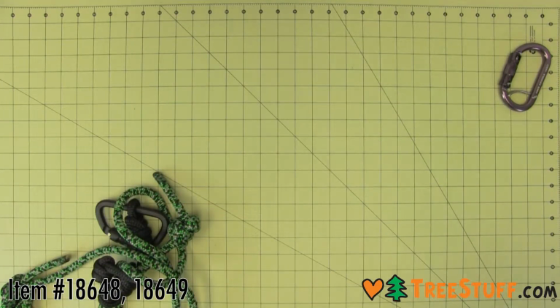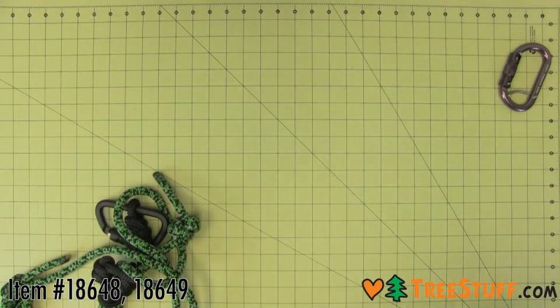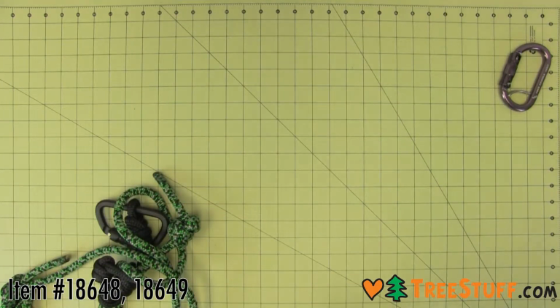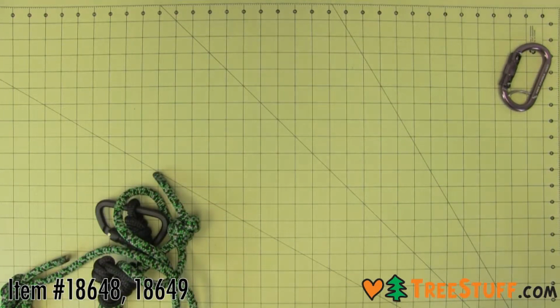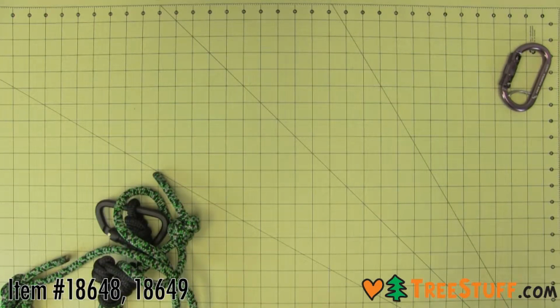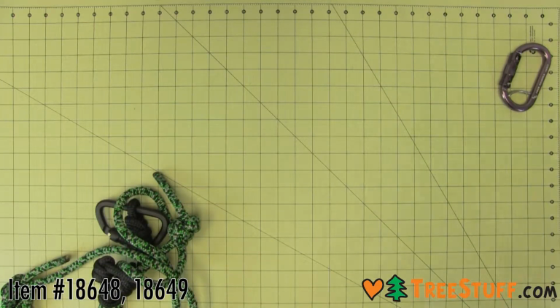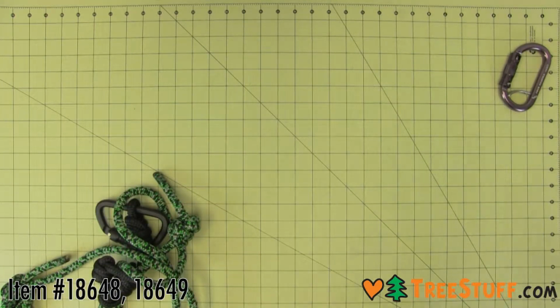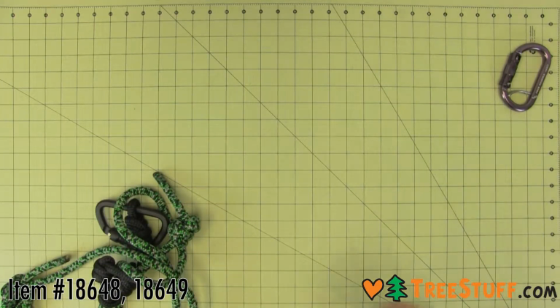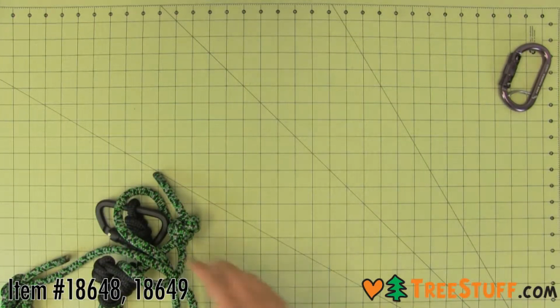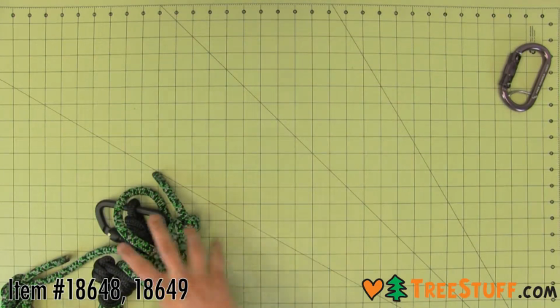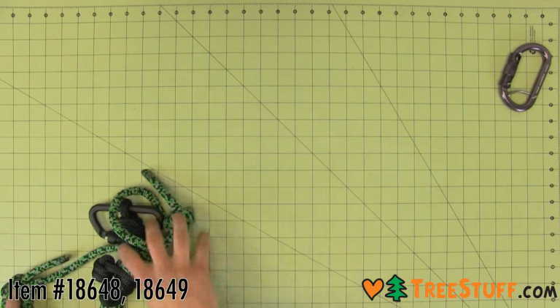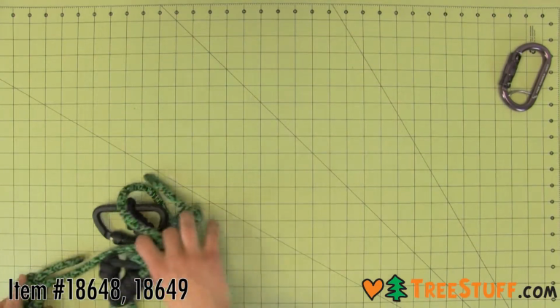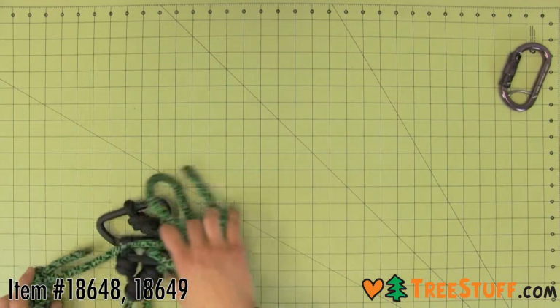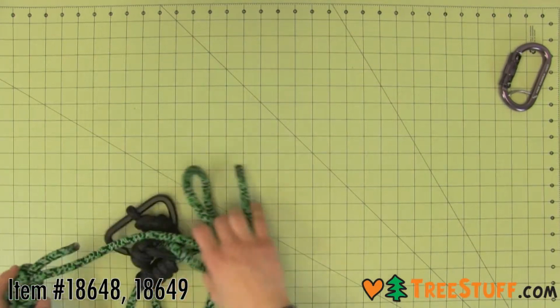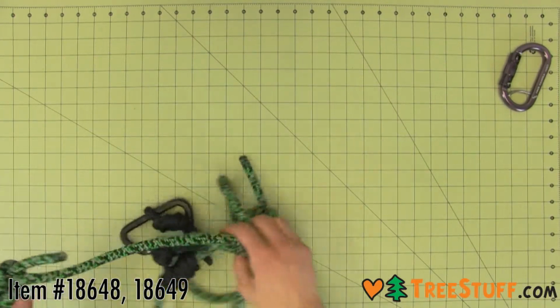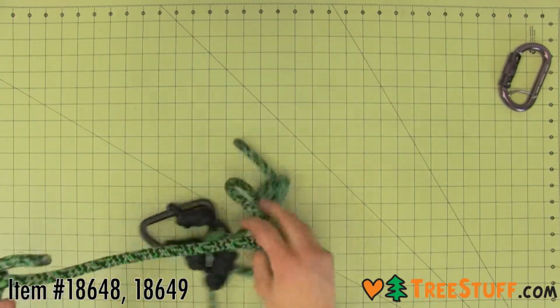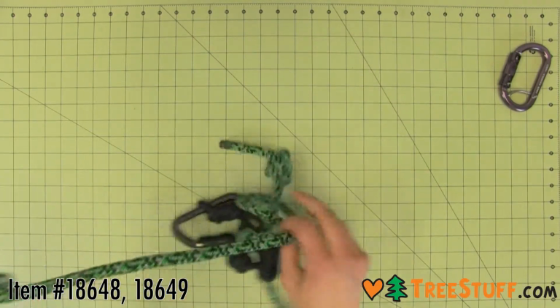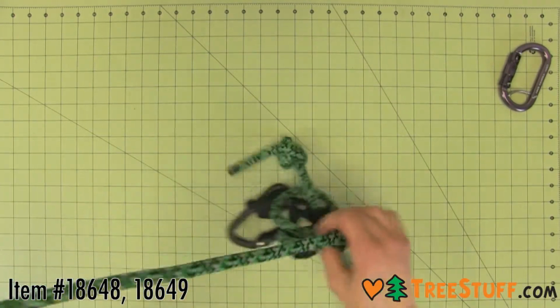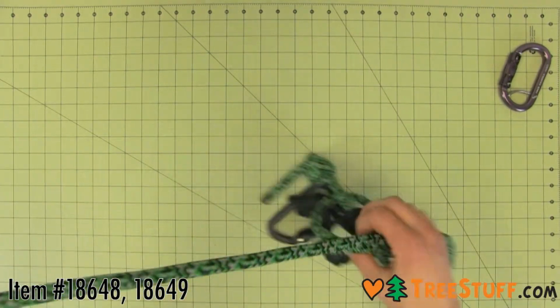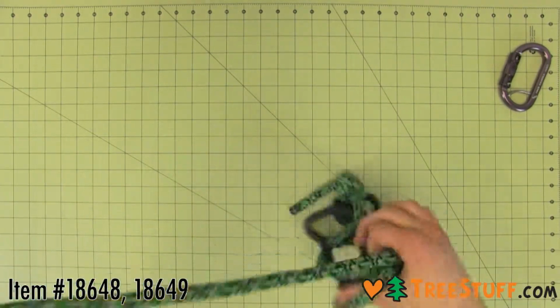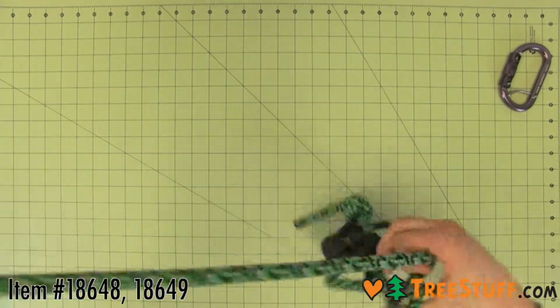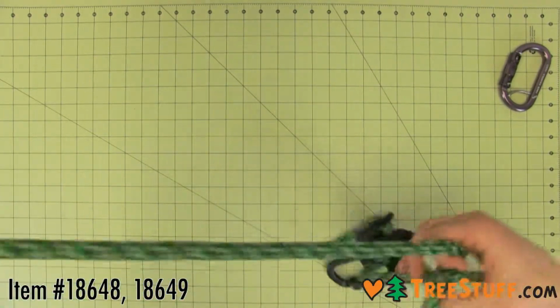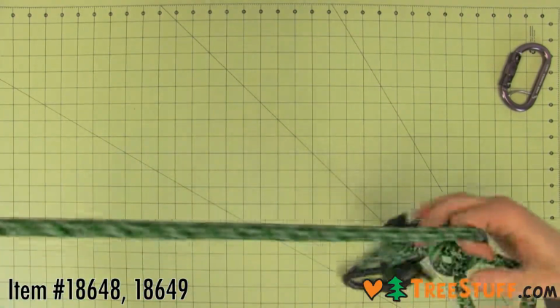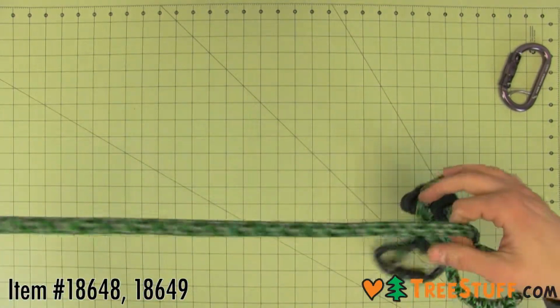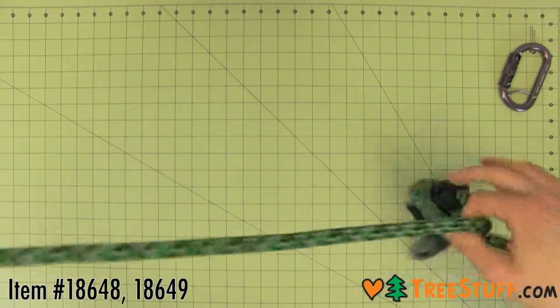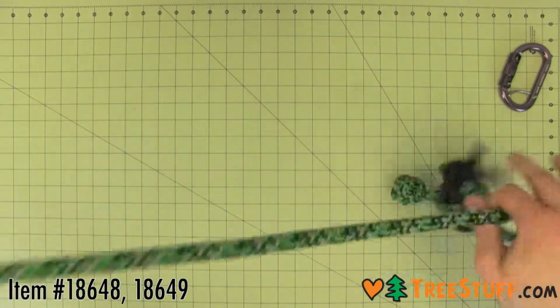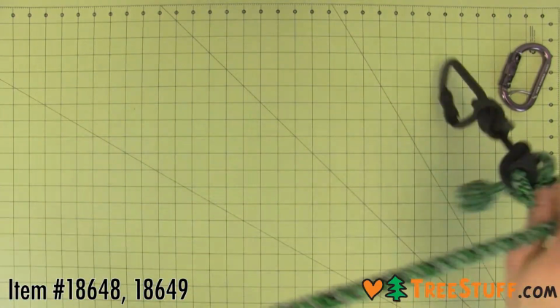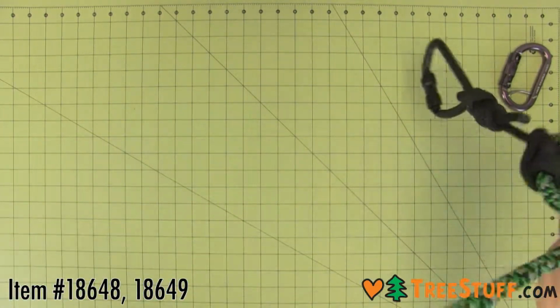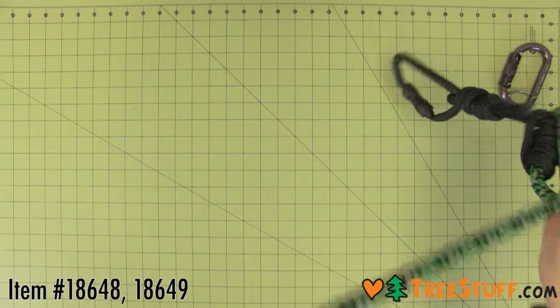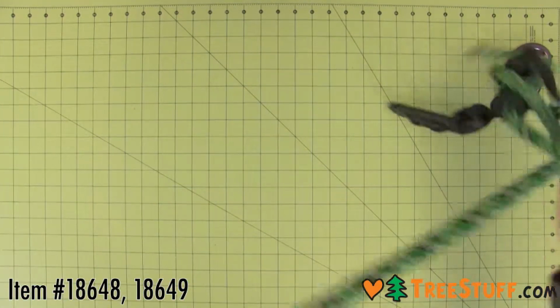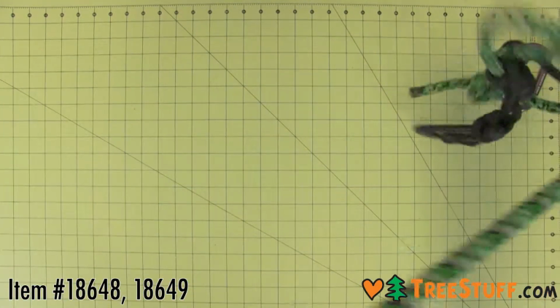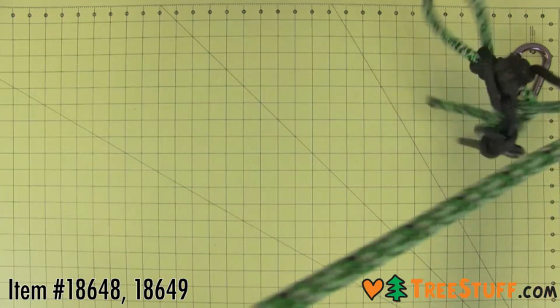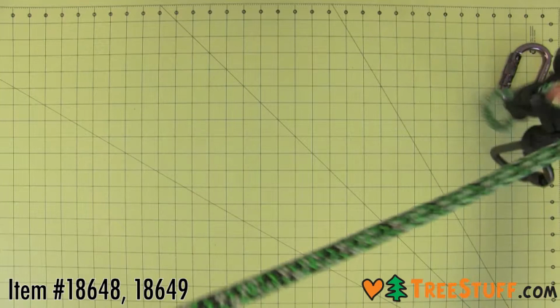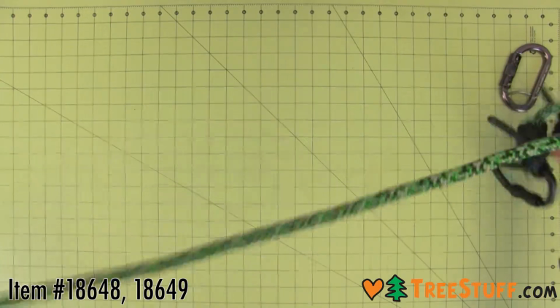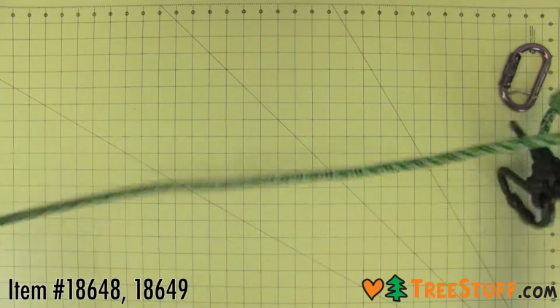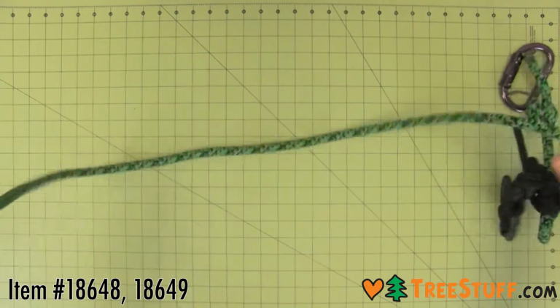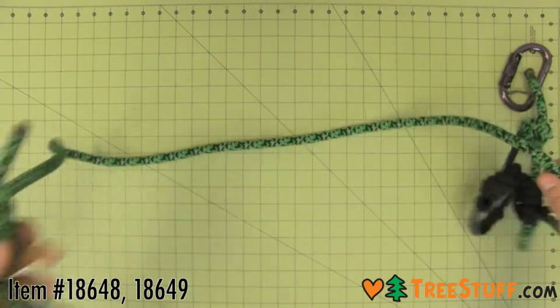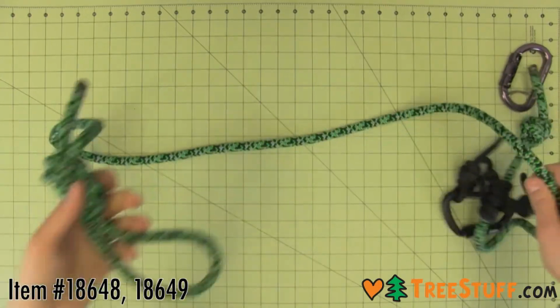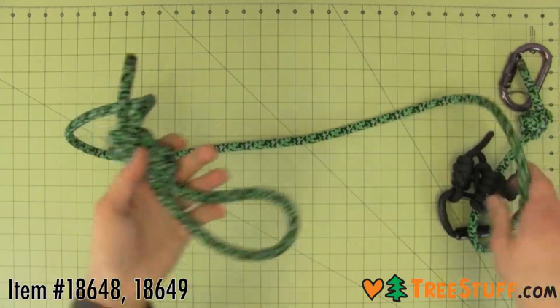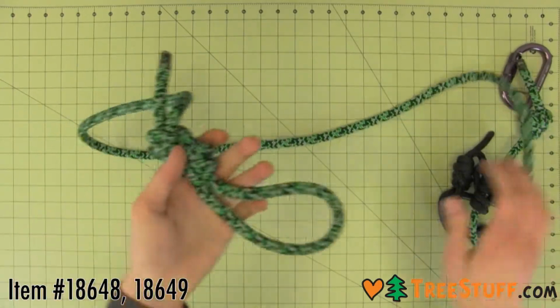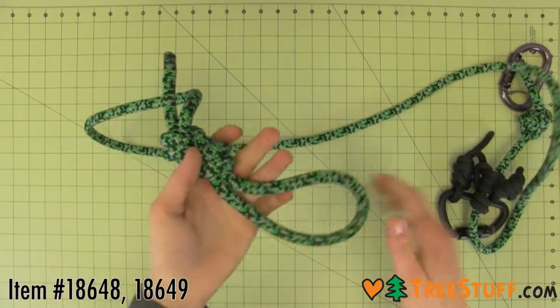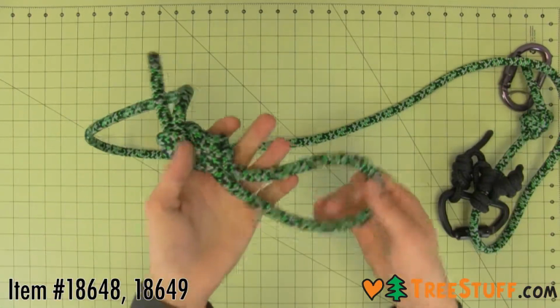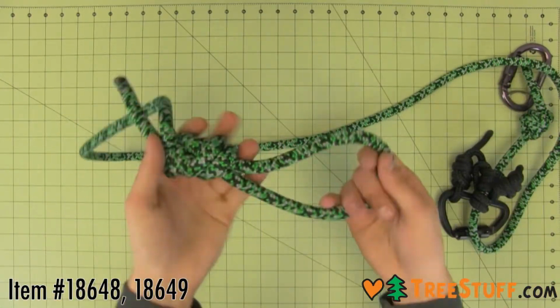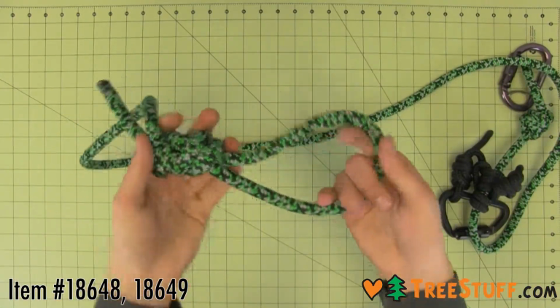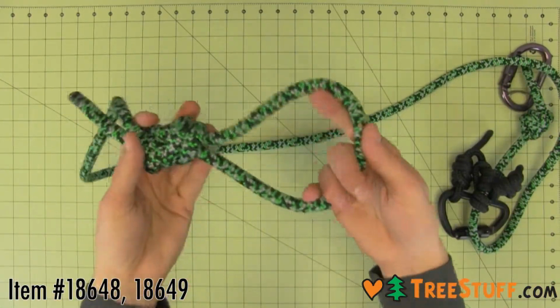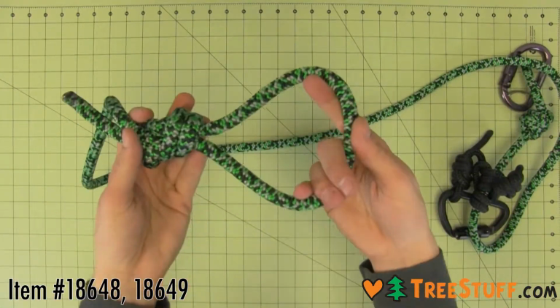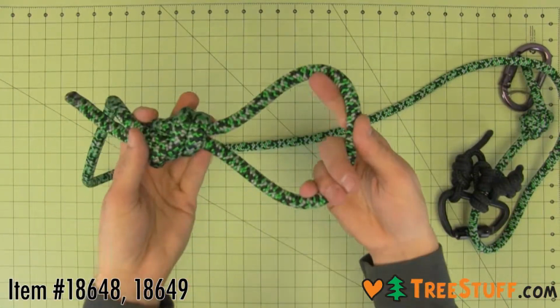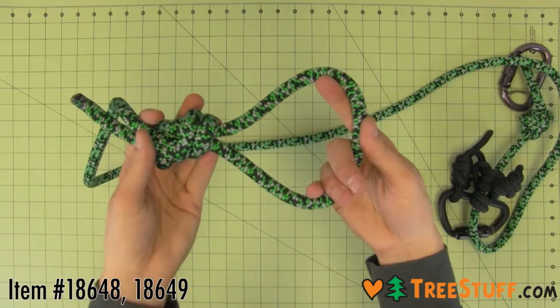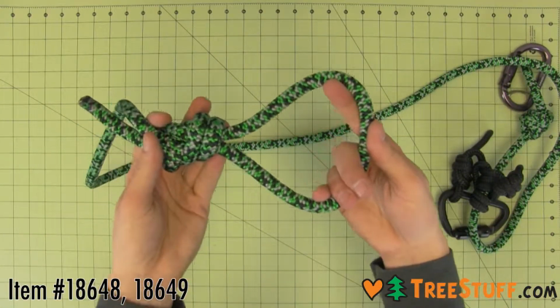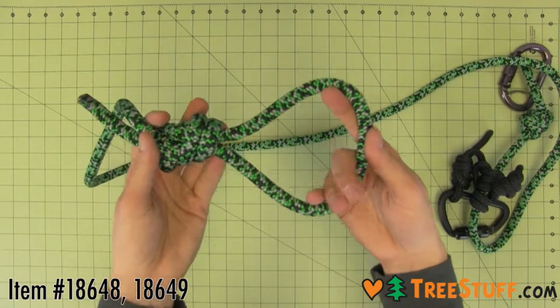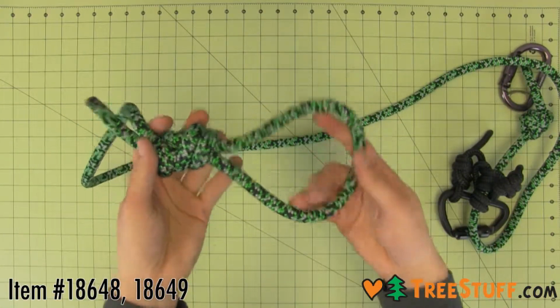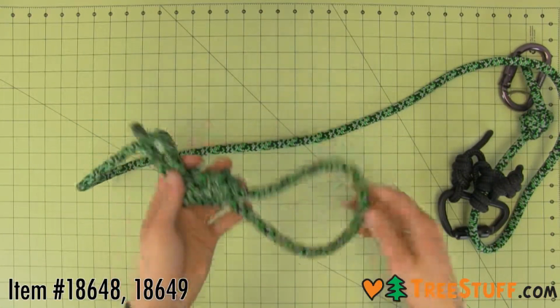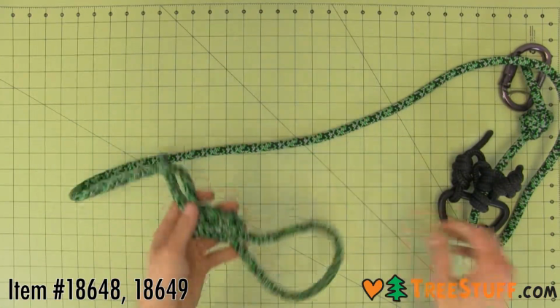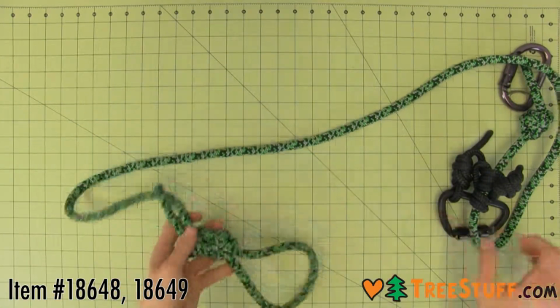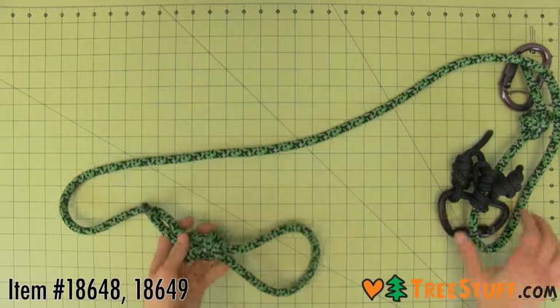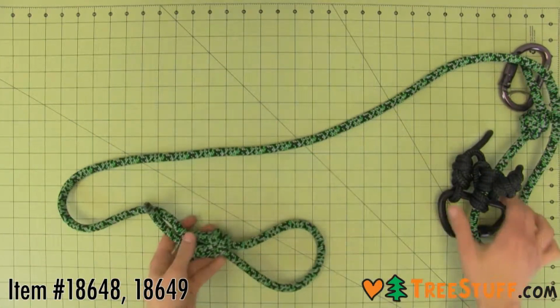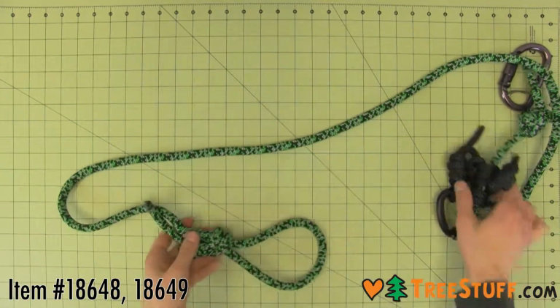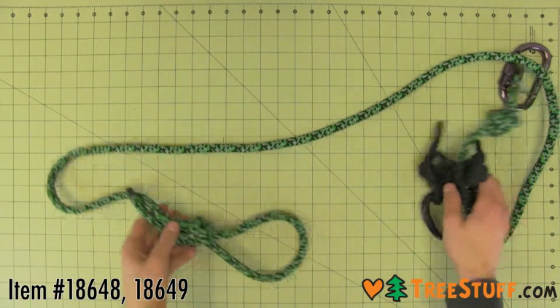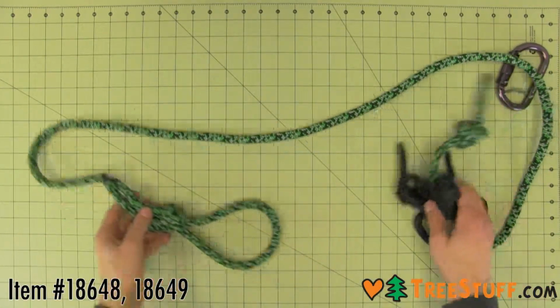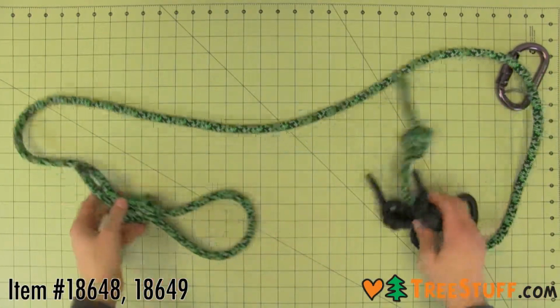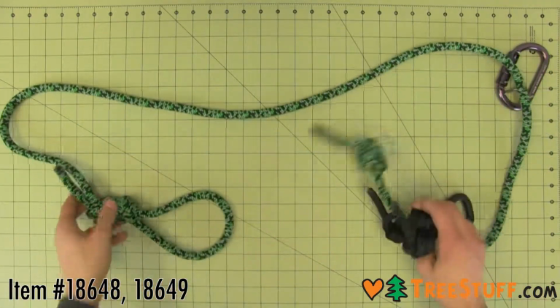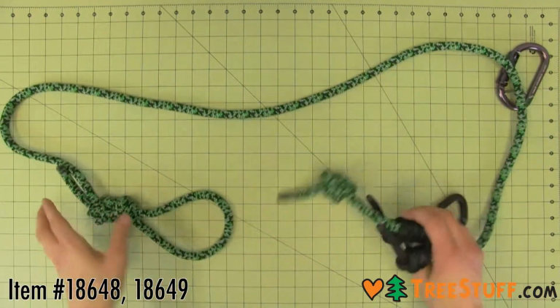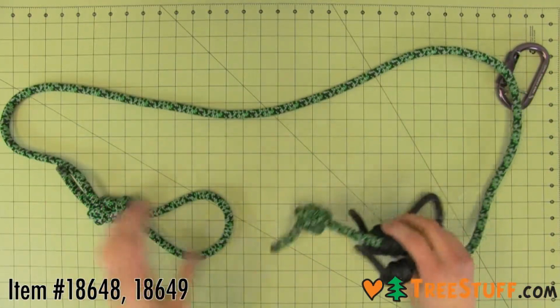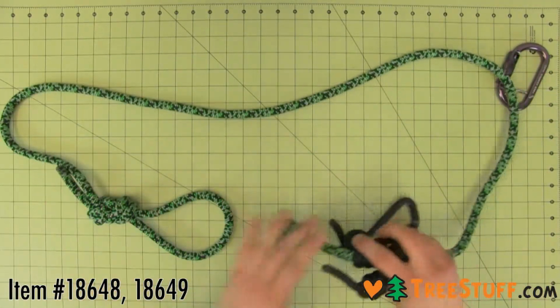The tree strap is 6 feet of Yale Bandit climbing rope with a double action carabiner and a Blake's hitch that makes it fully adjustable.